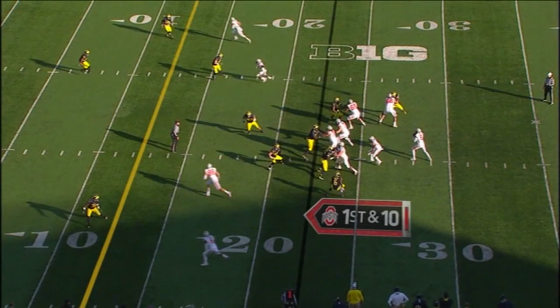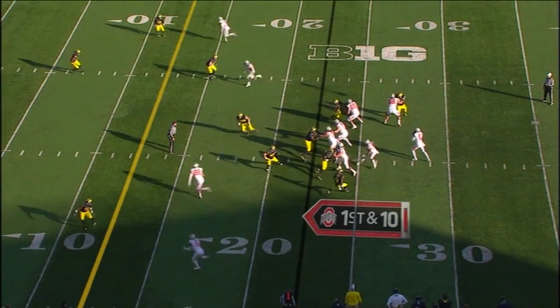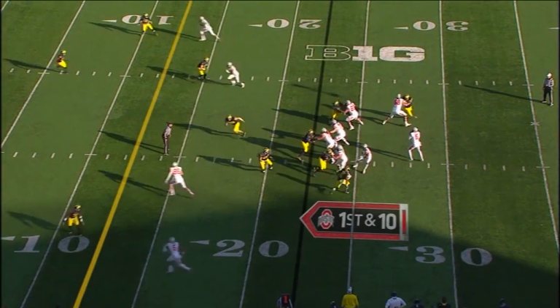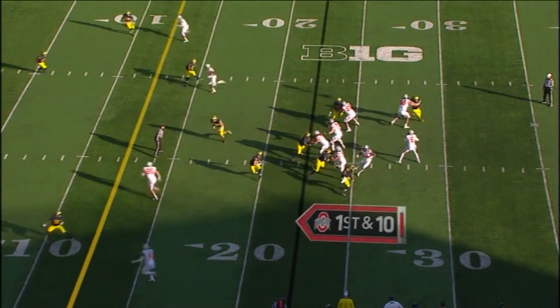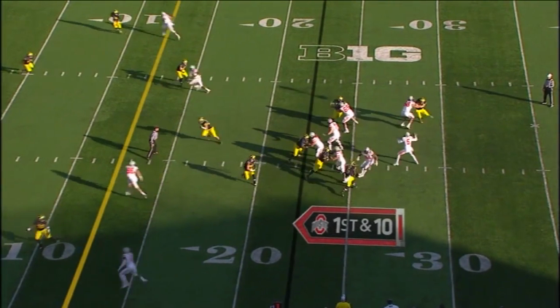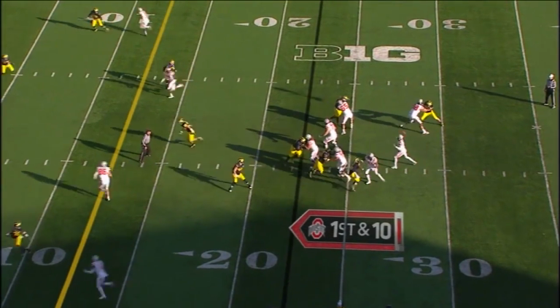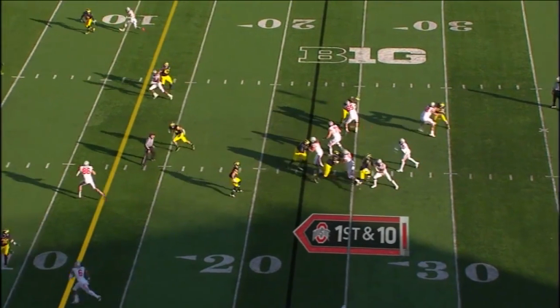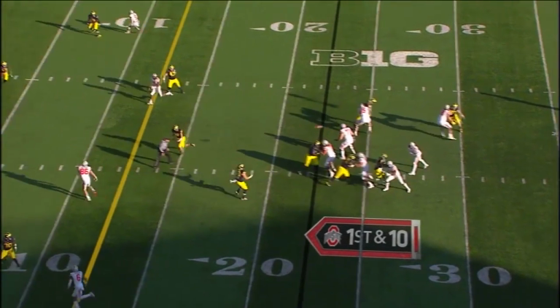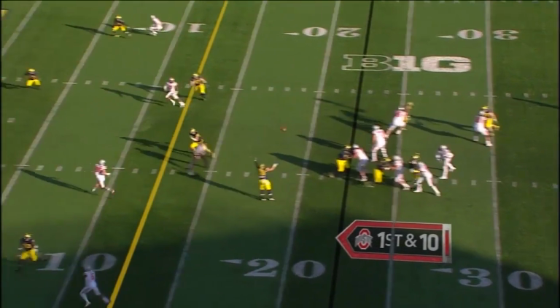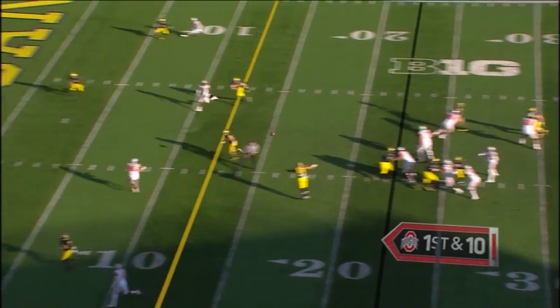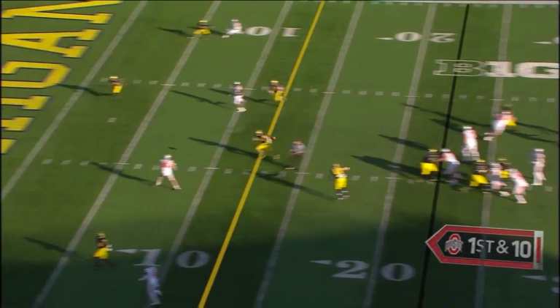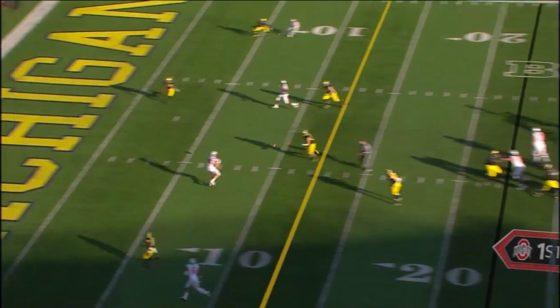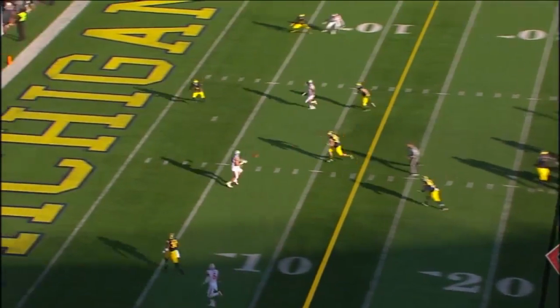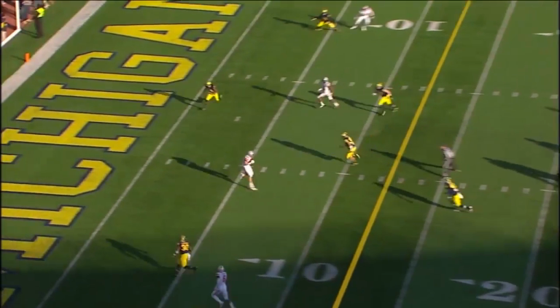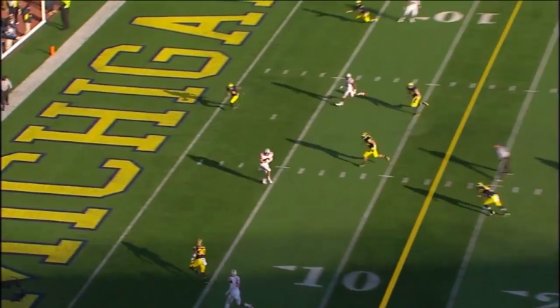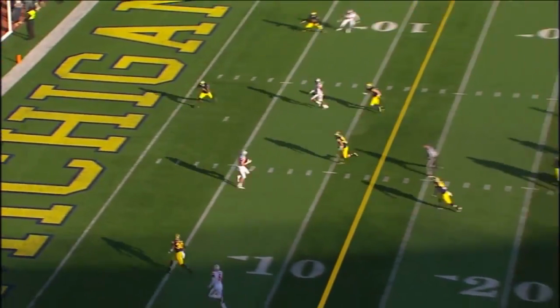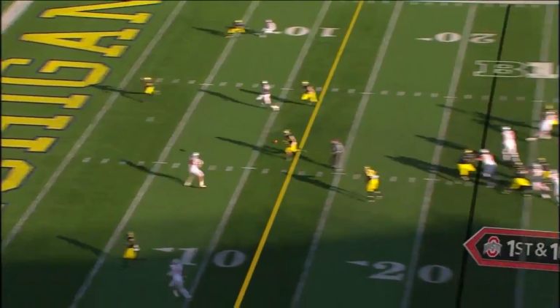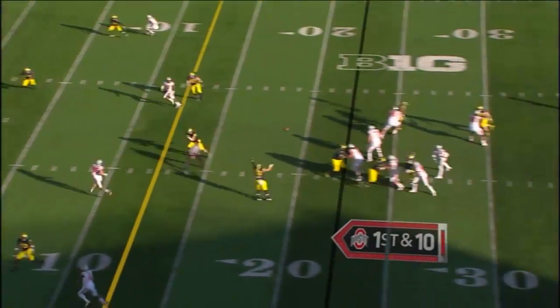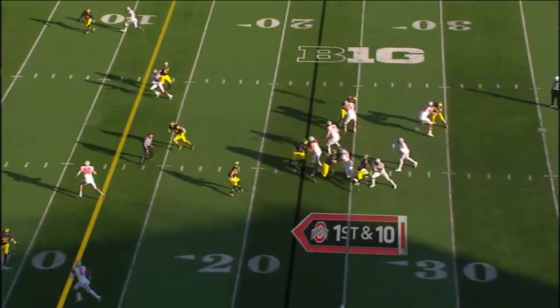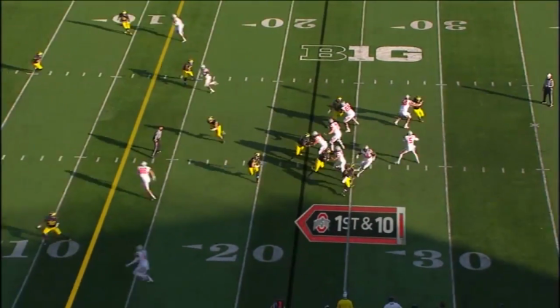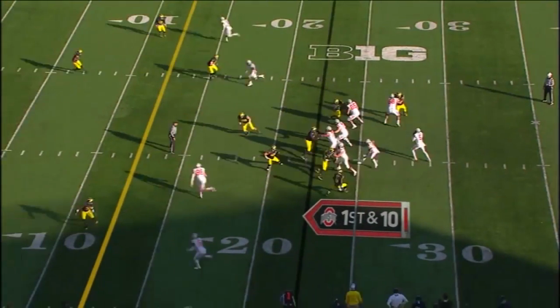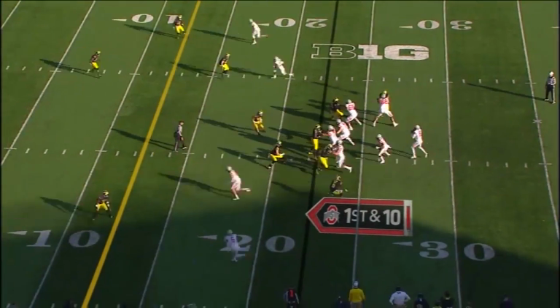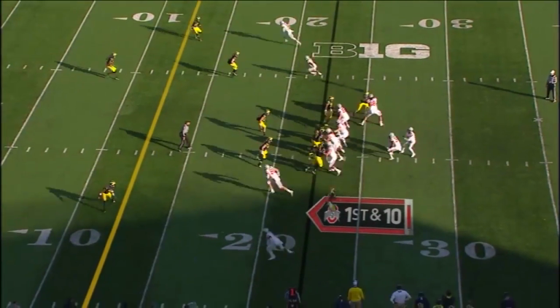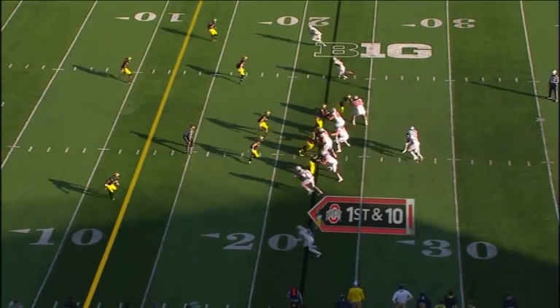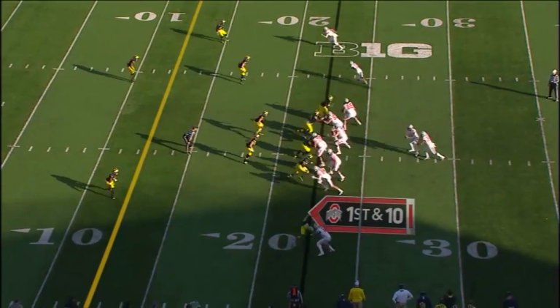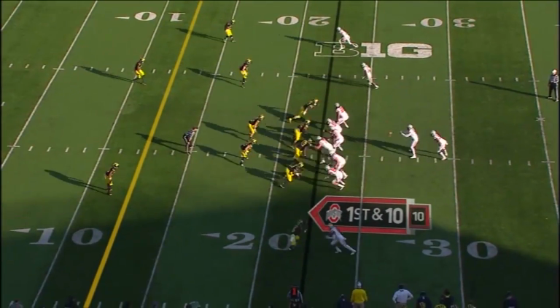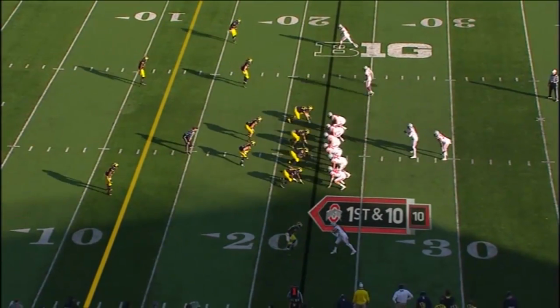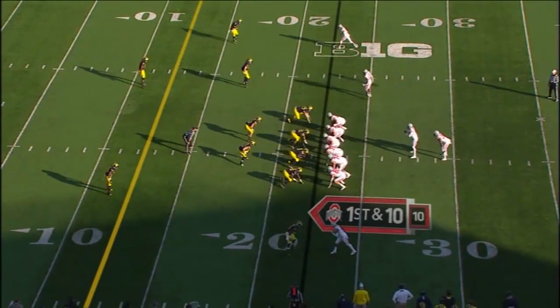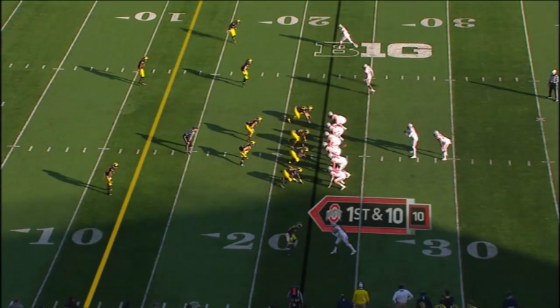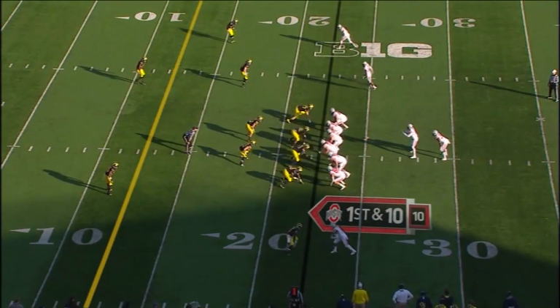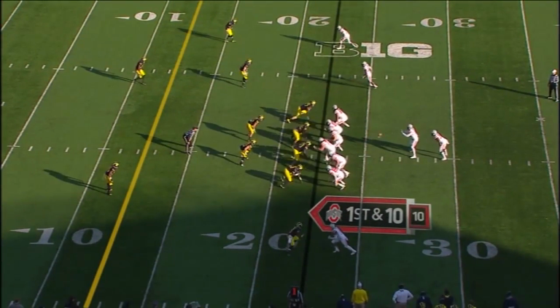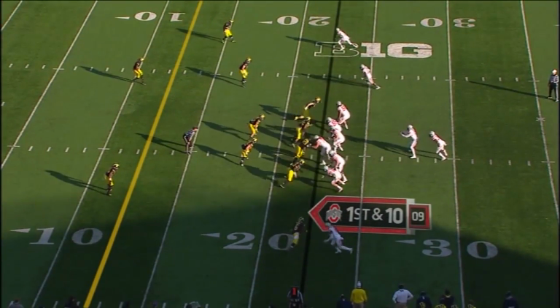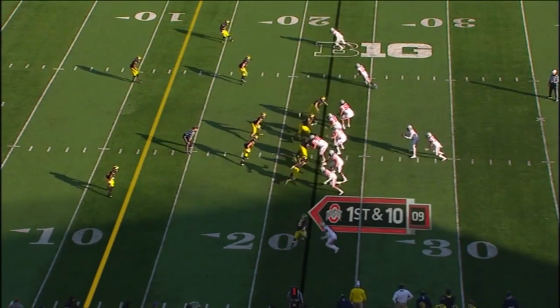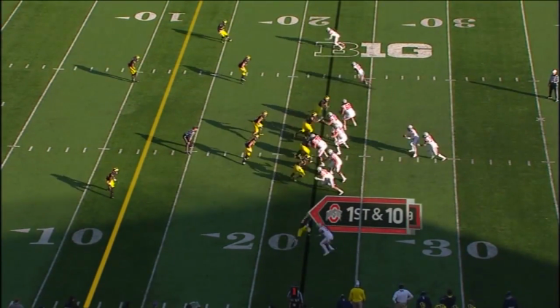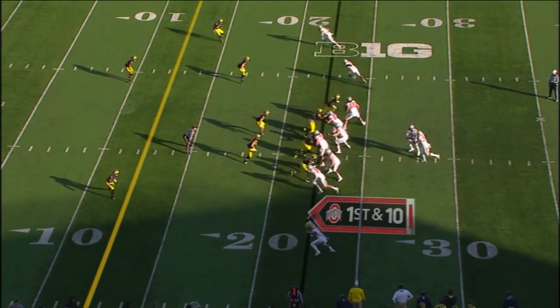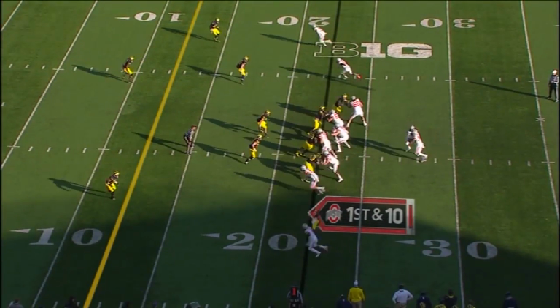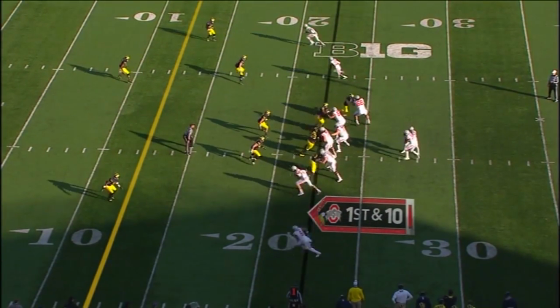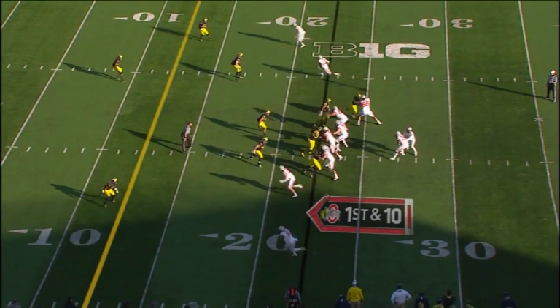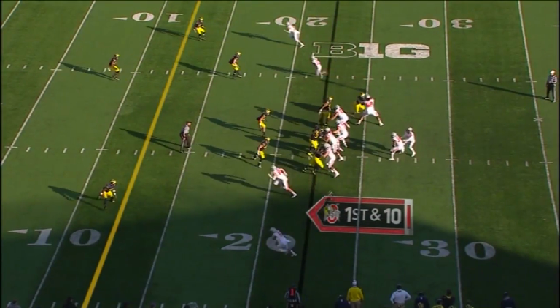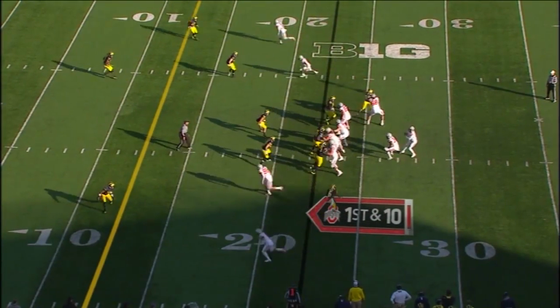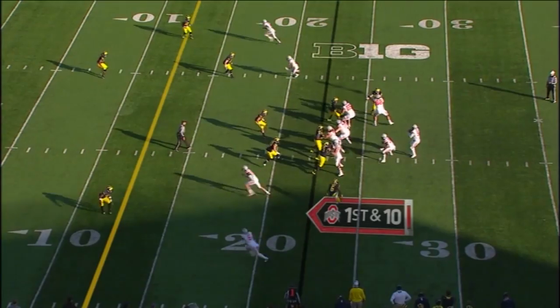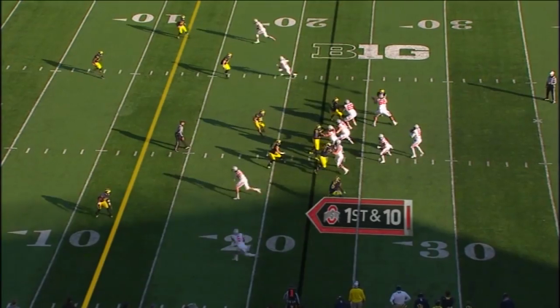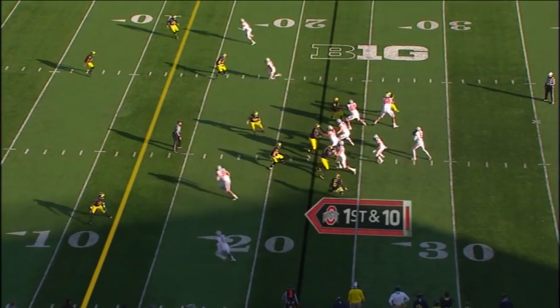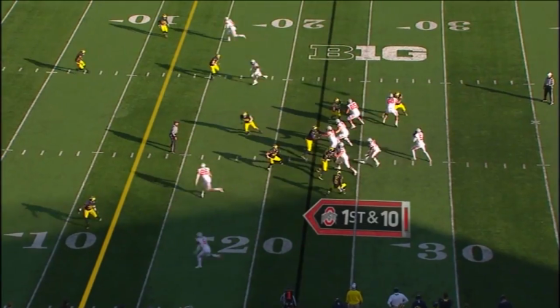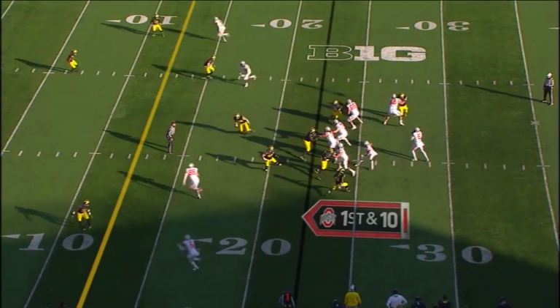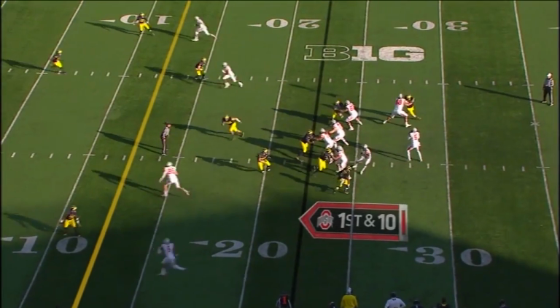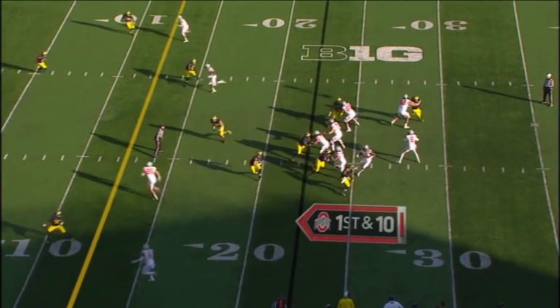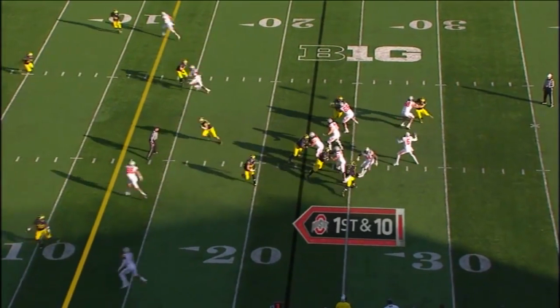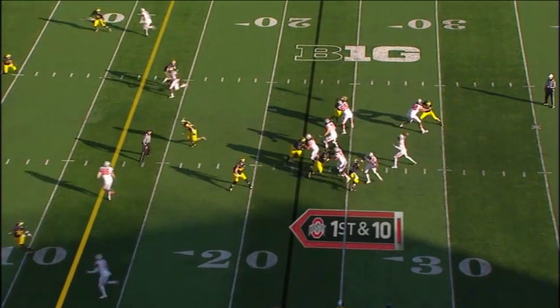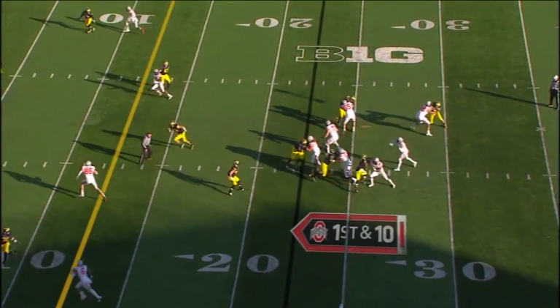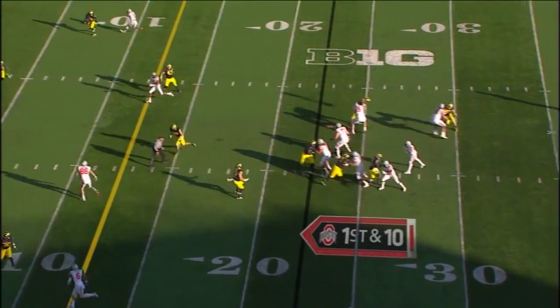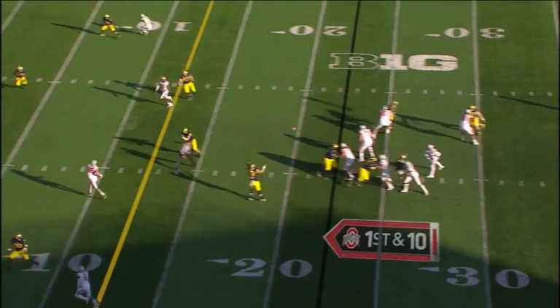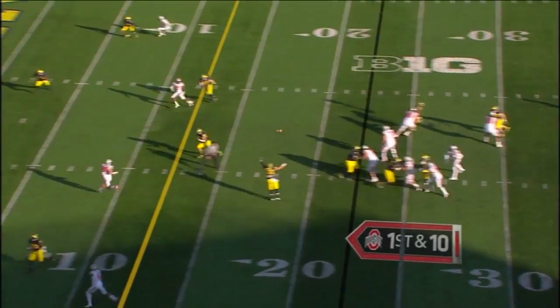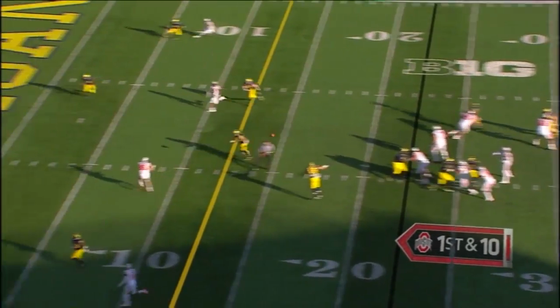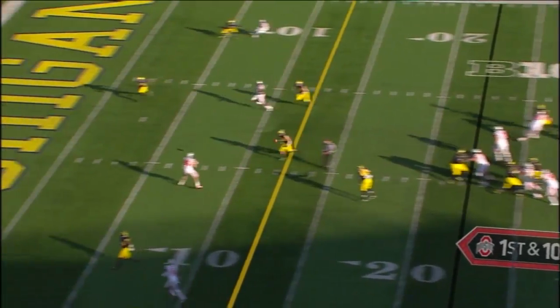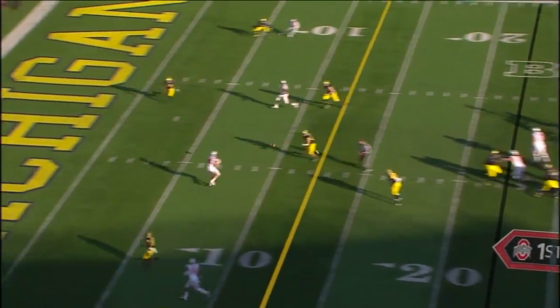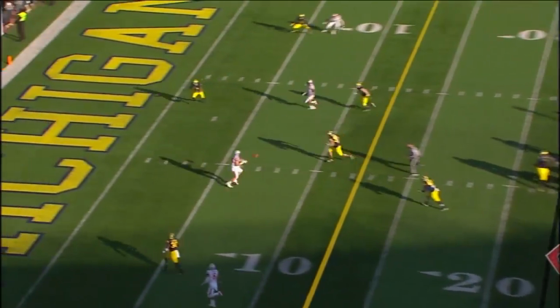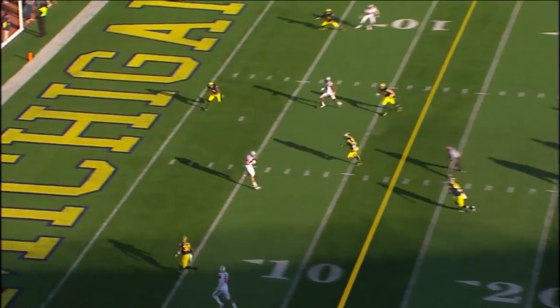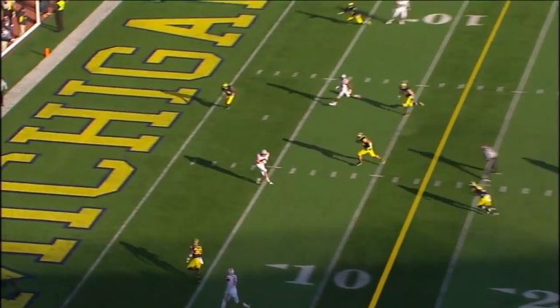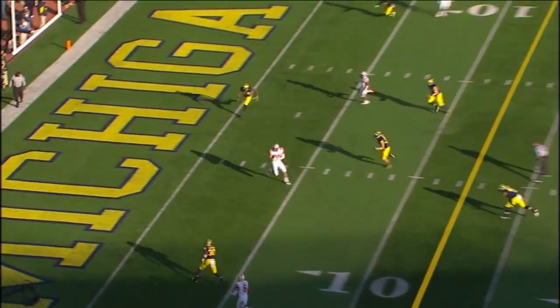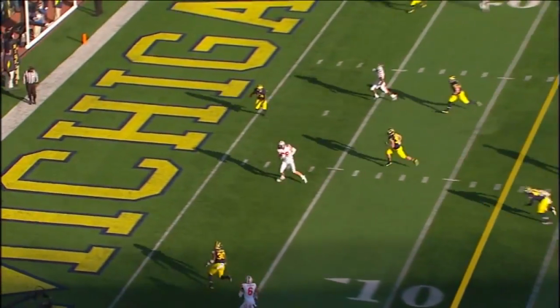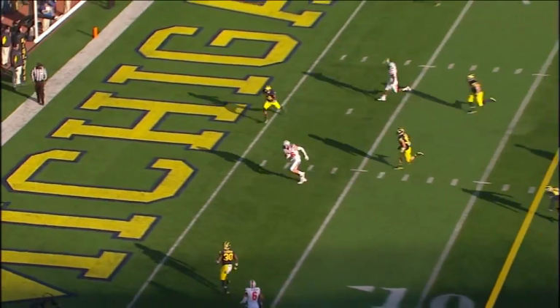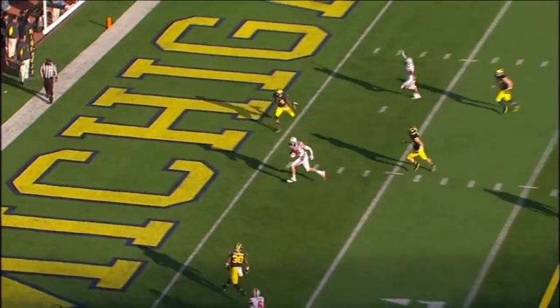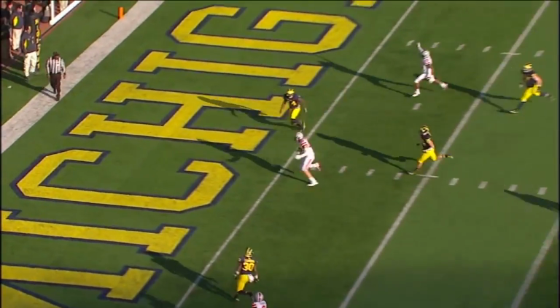And now you can see the safety go, 'Oh boy, I know I've got to go cover him' — but there's another white jersey running straight down the field.